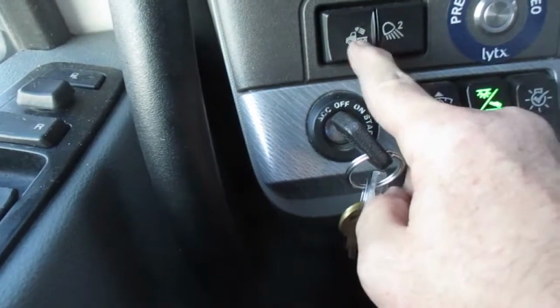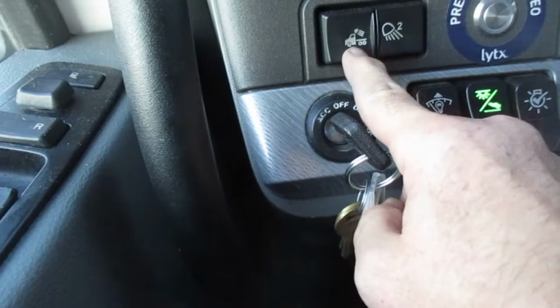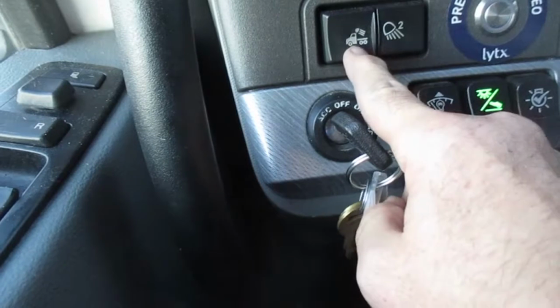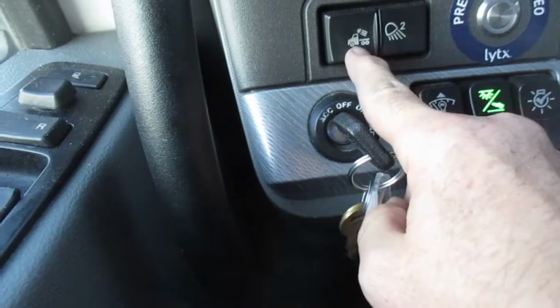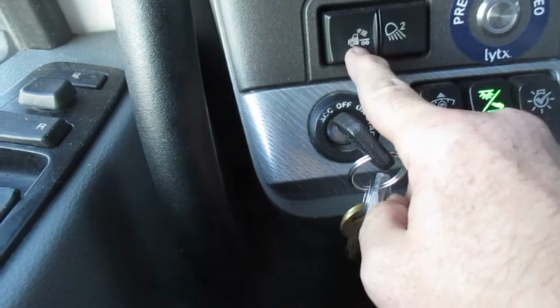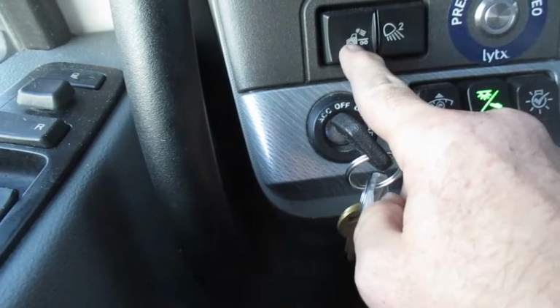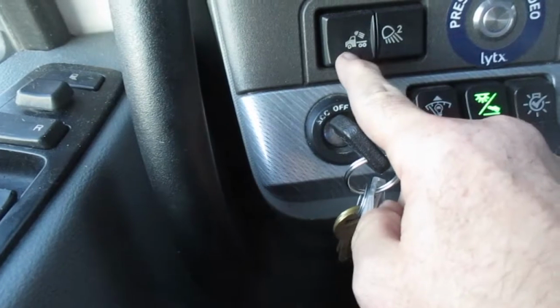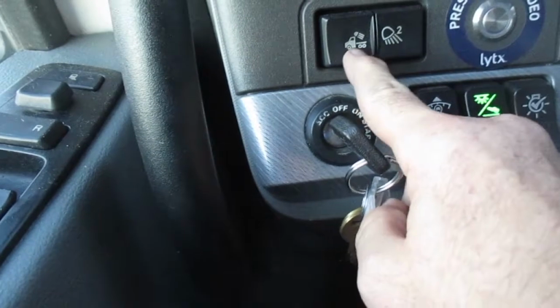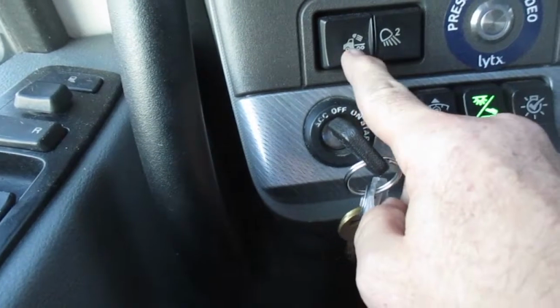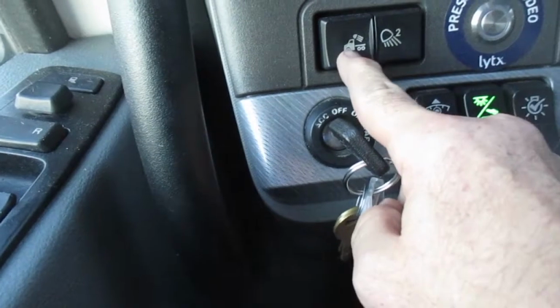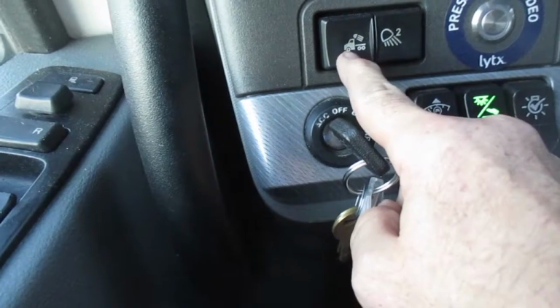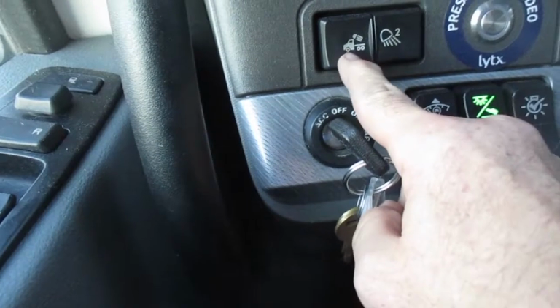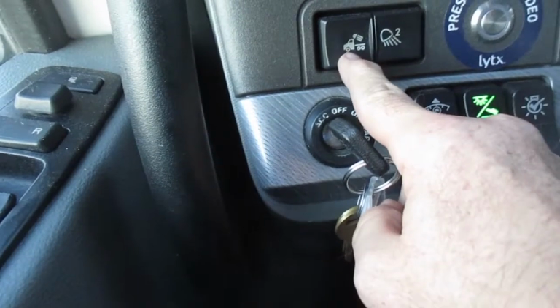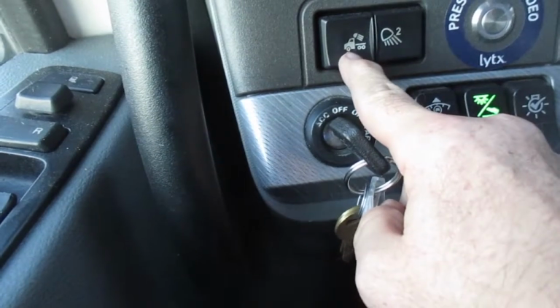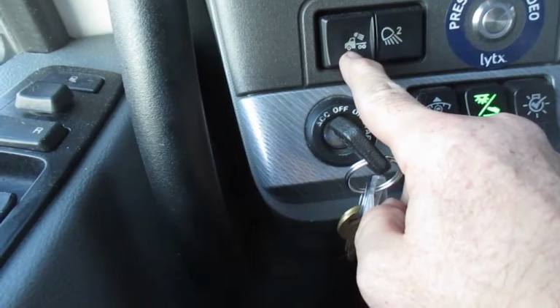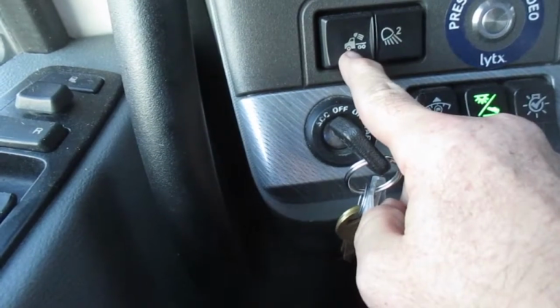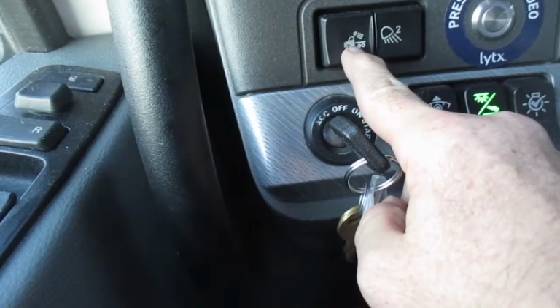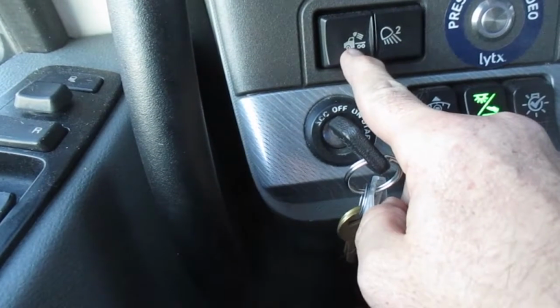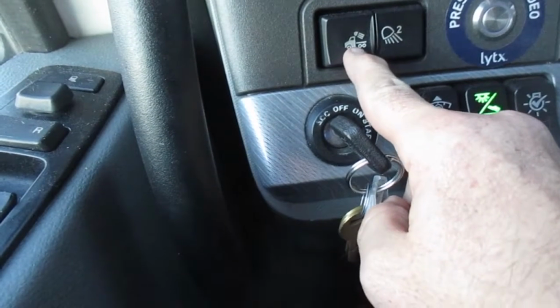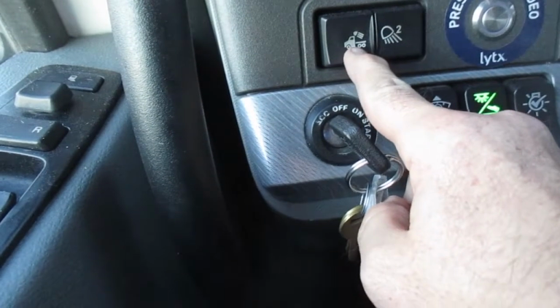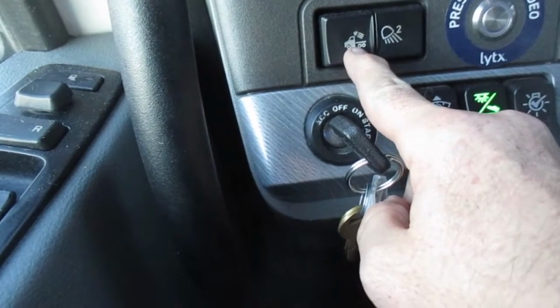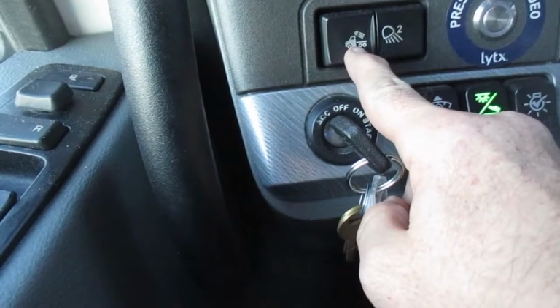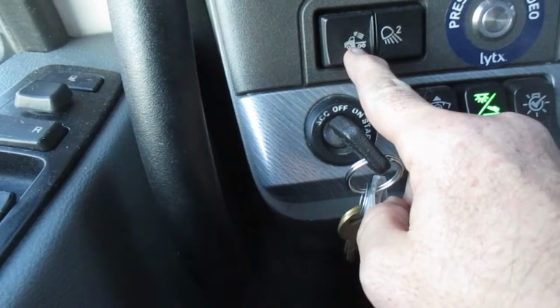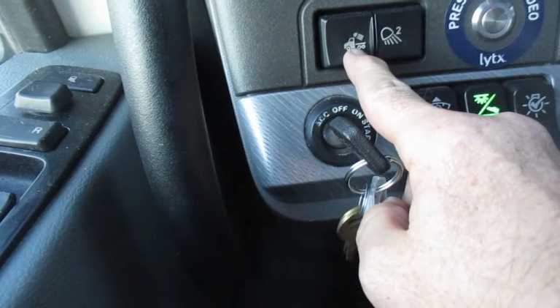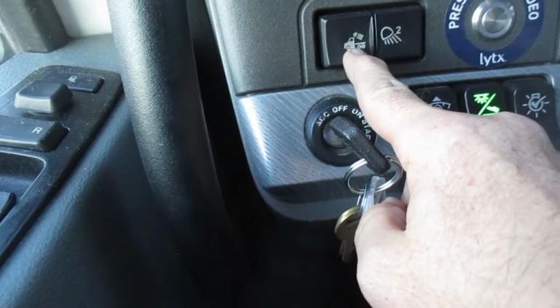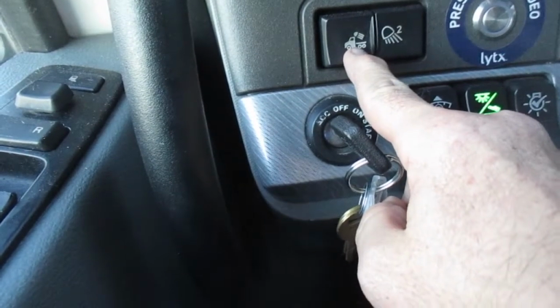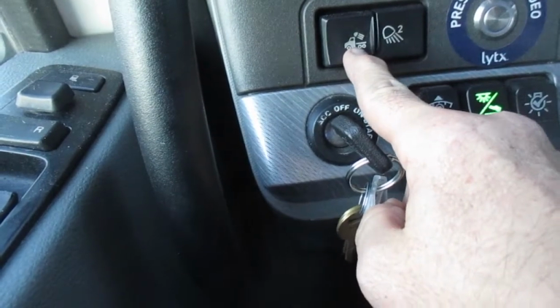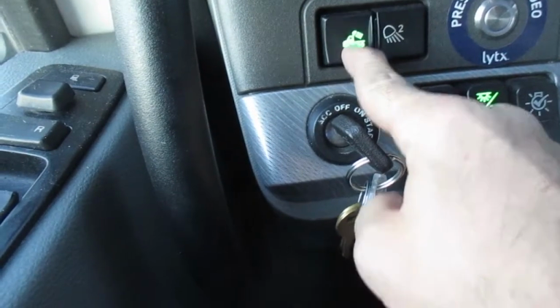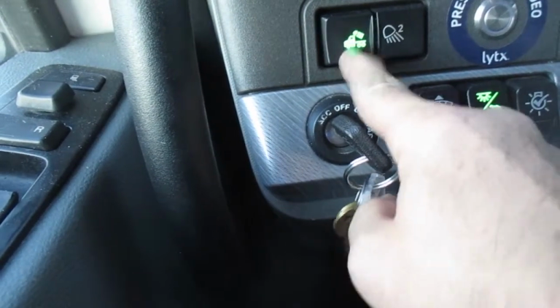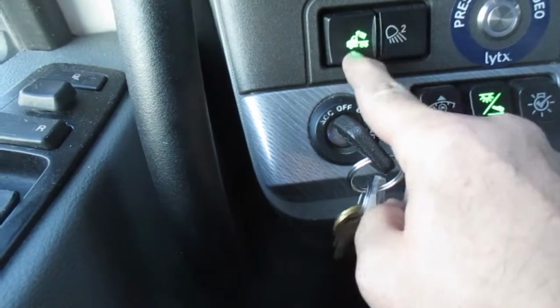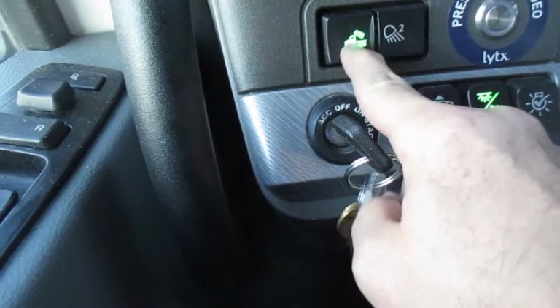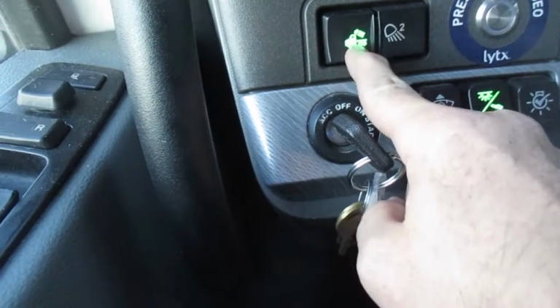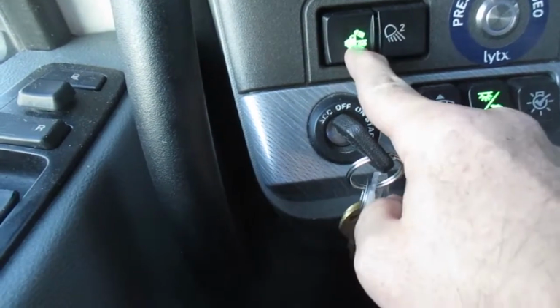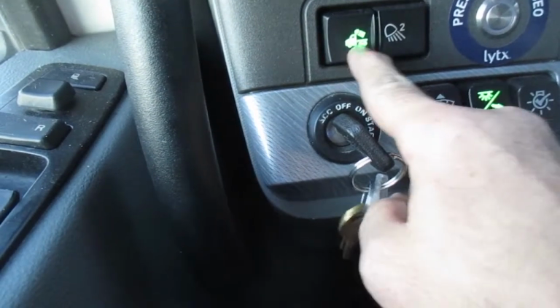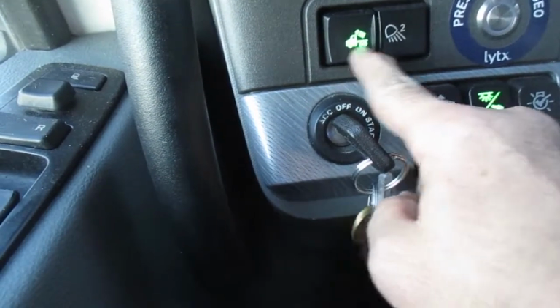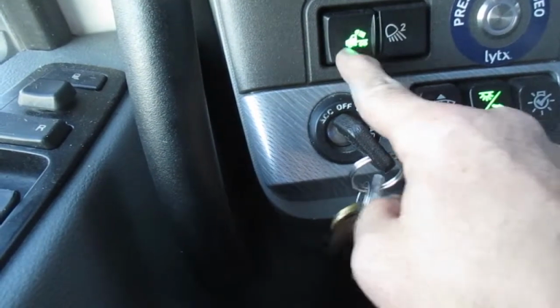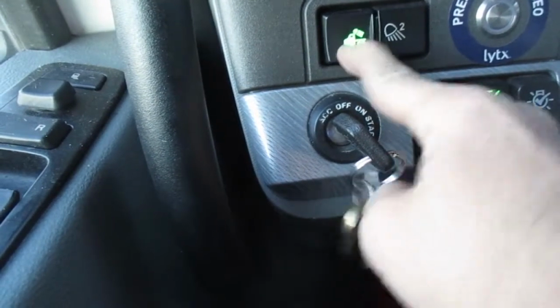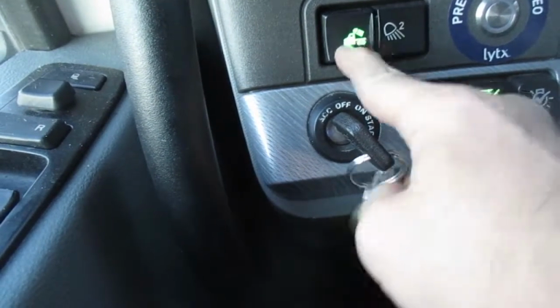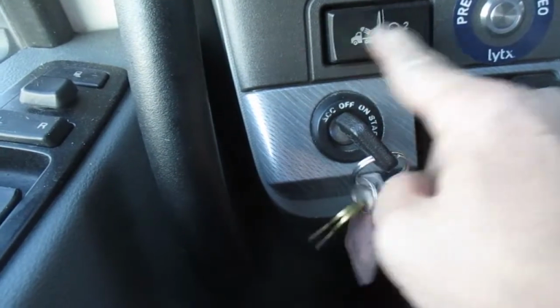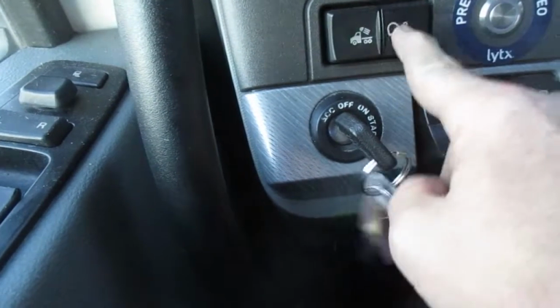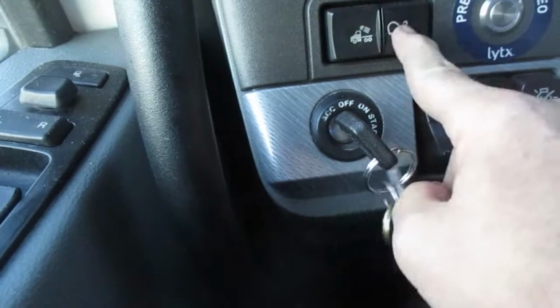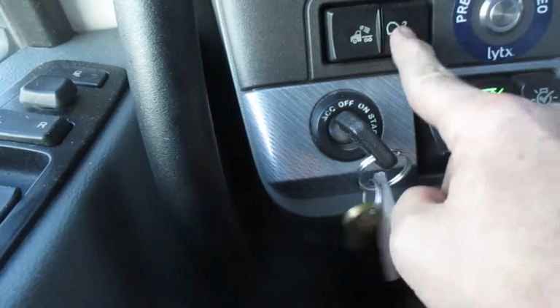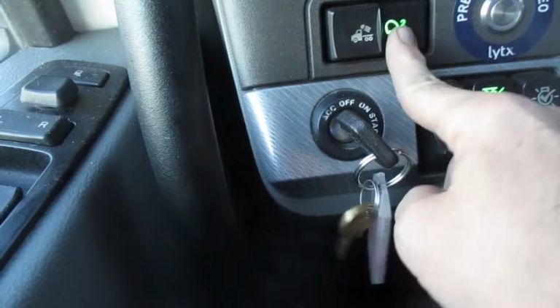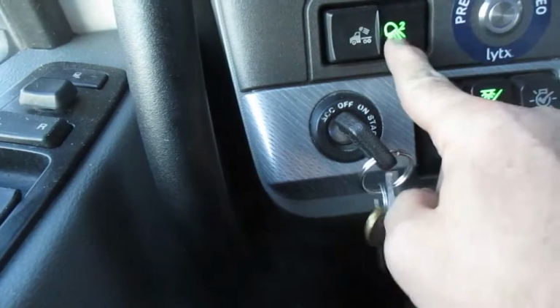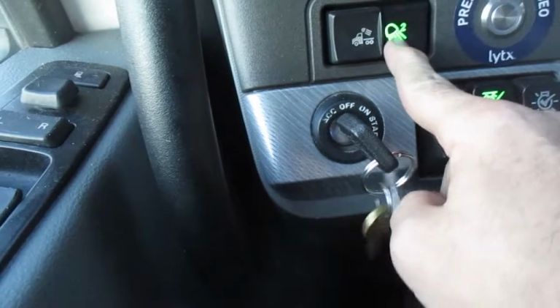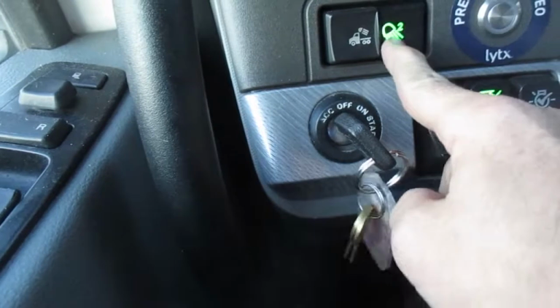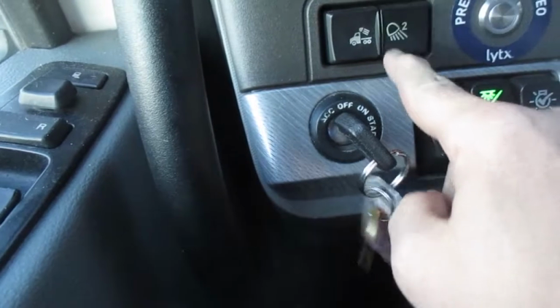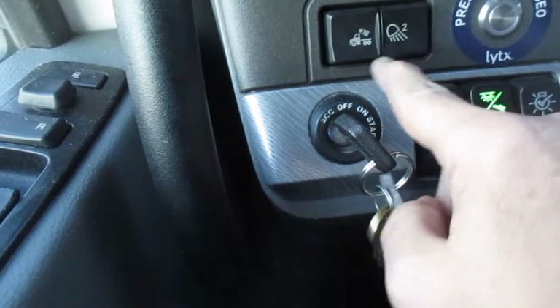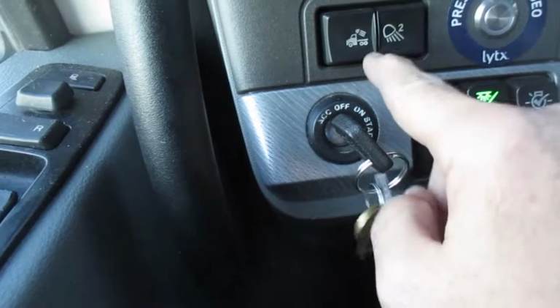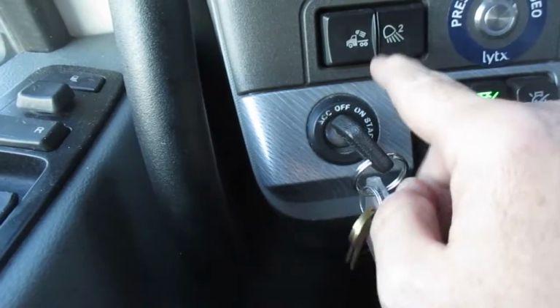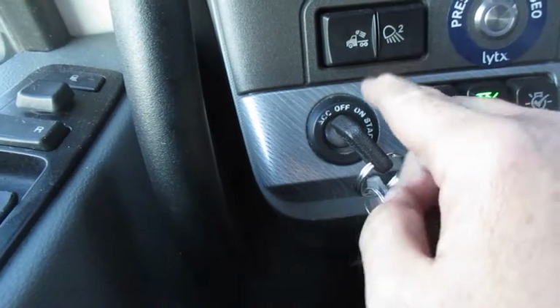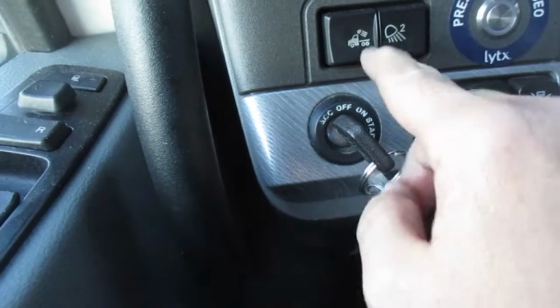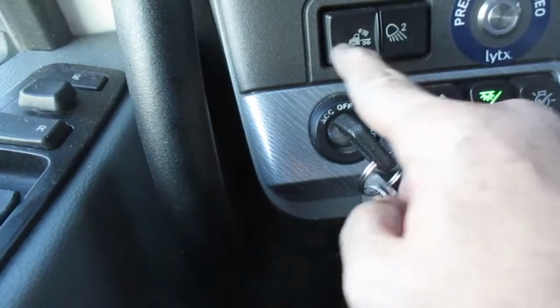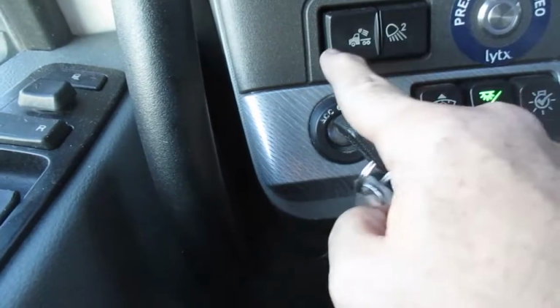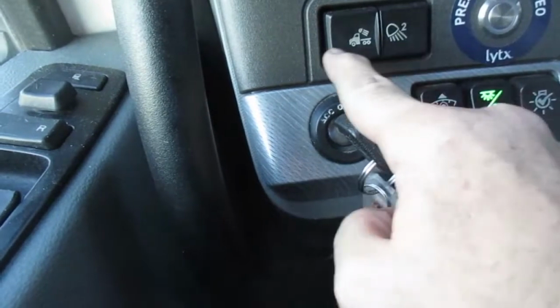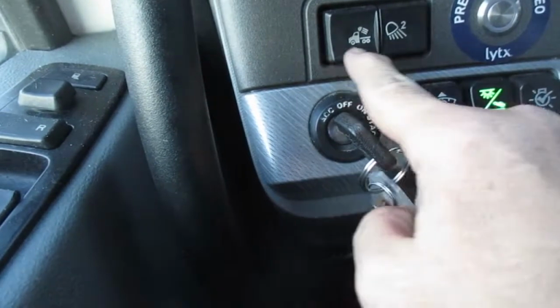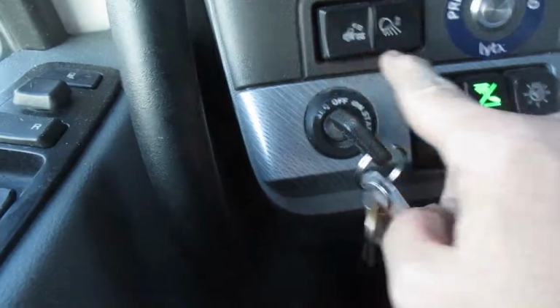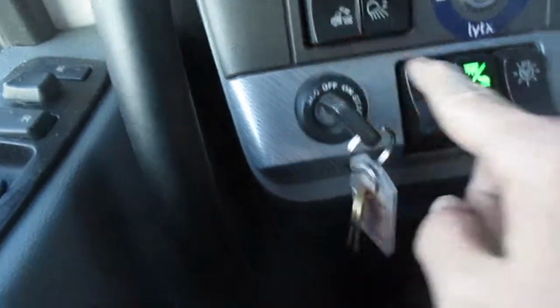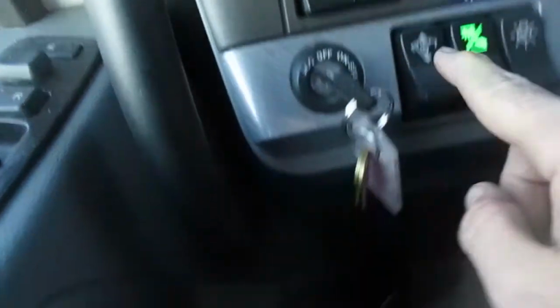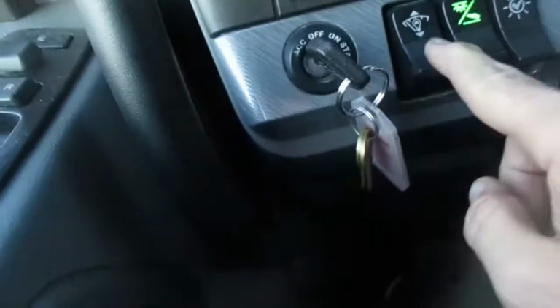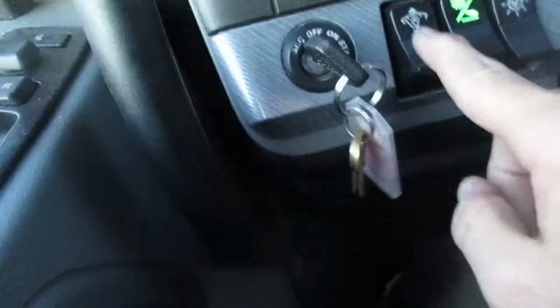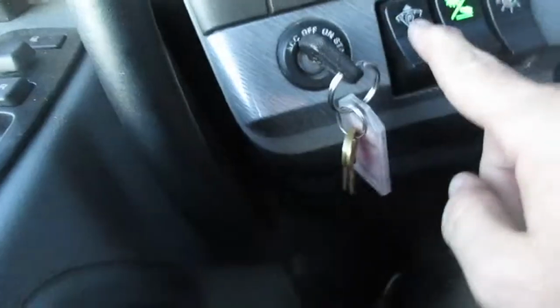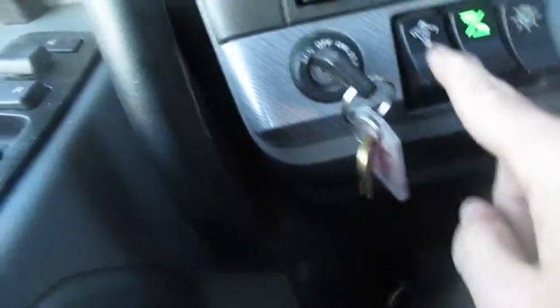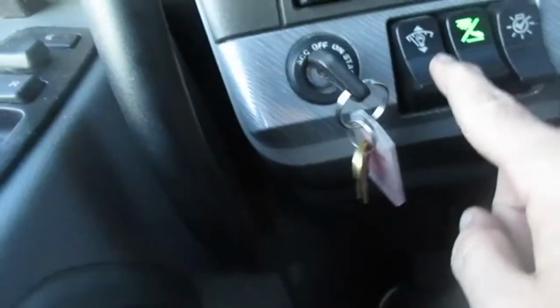These are our cab lights for when we're hooking up trailers at night — push them and they come on. We've got two of them, uppers and lowers.